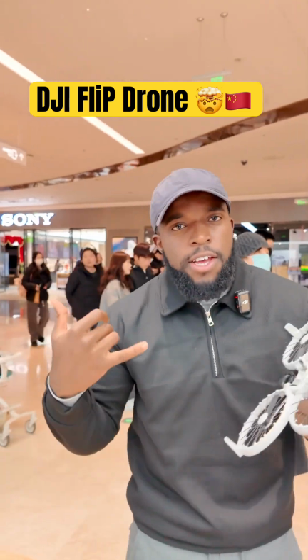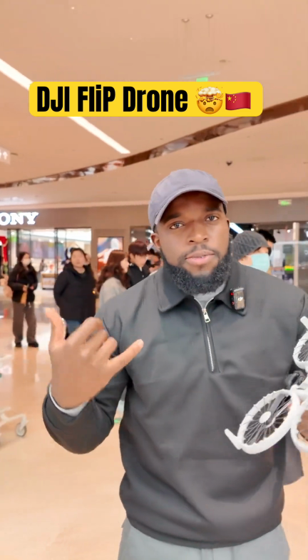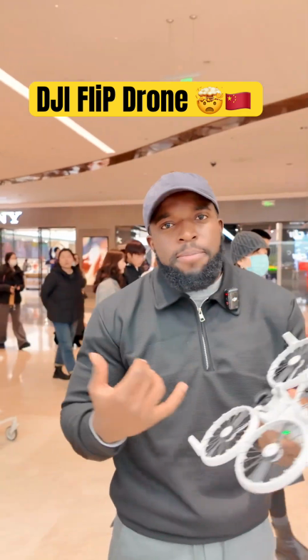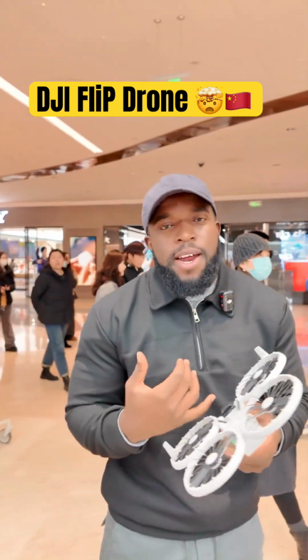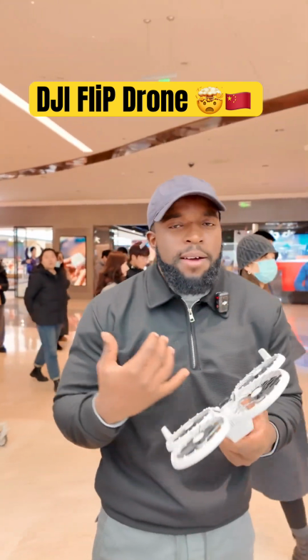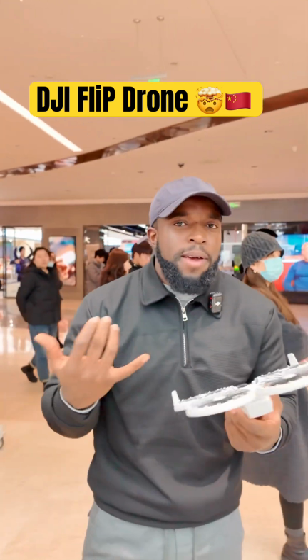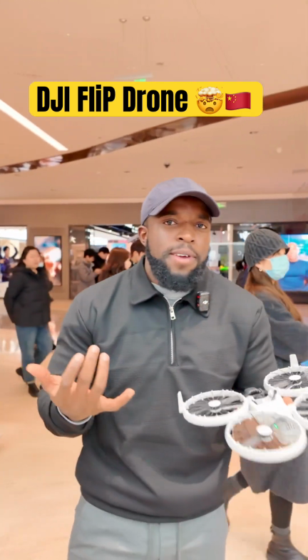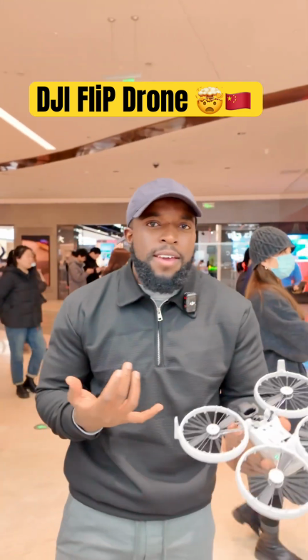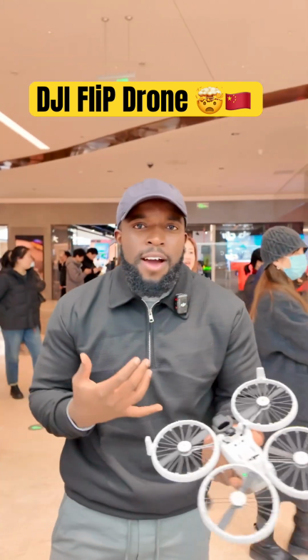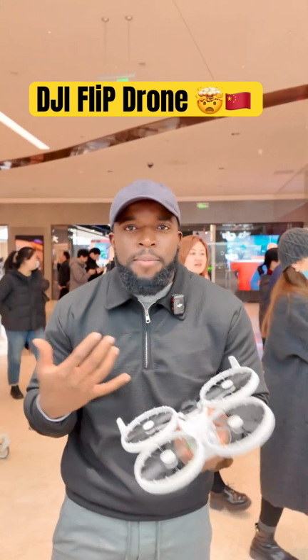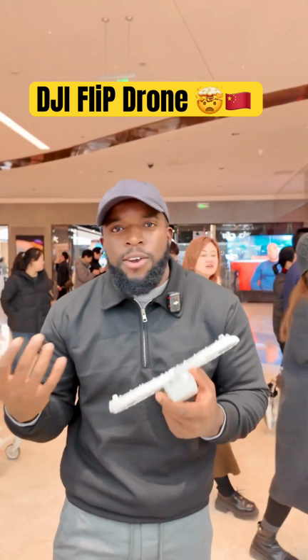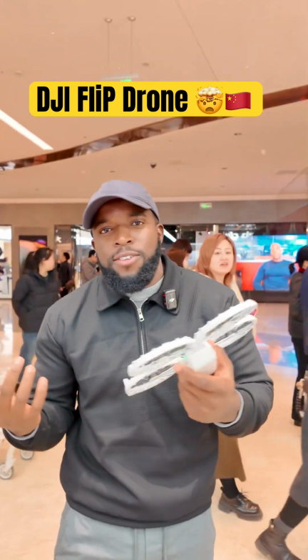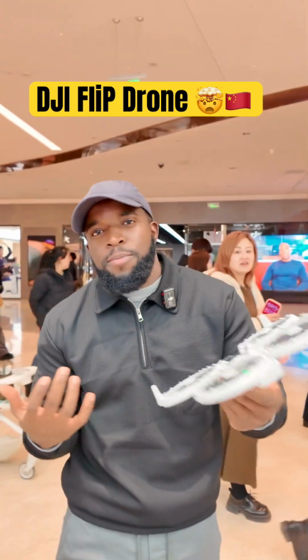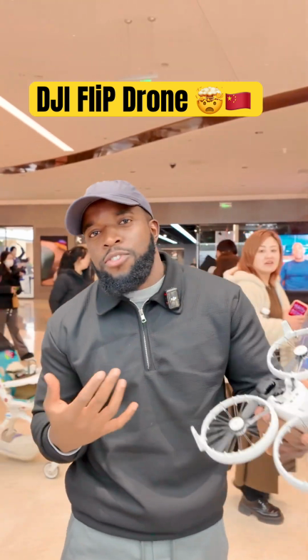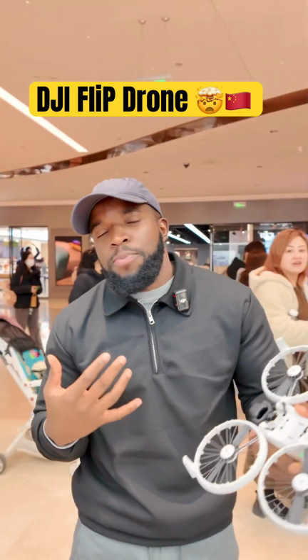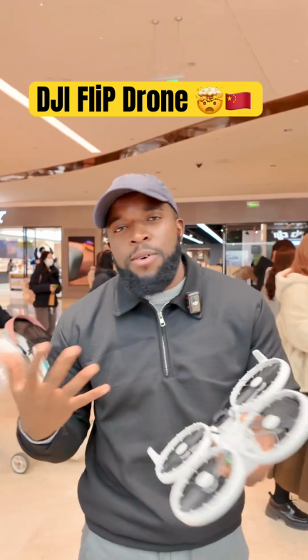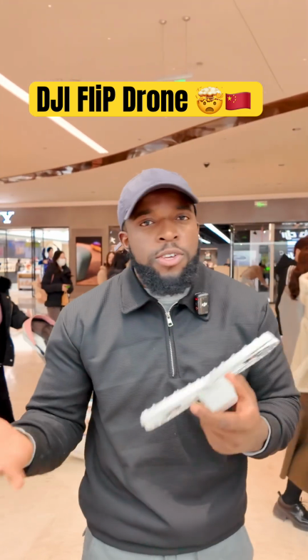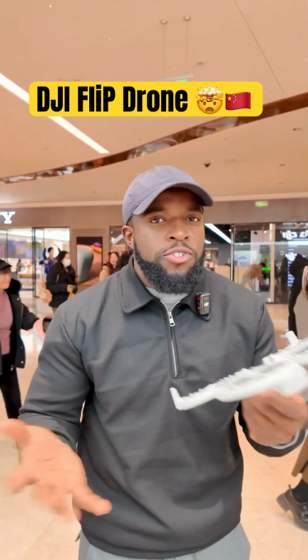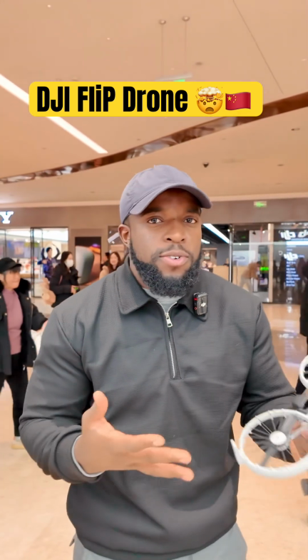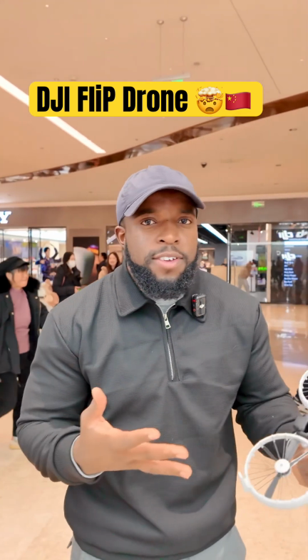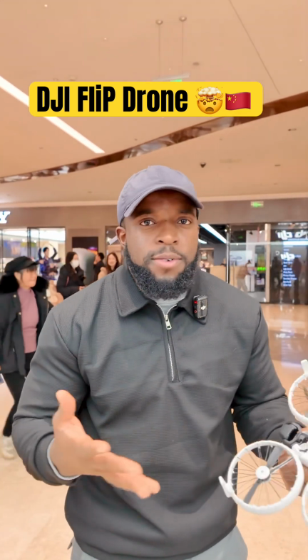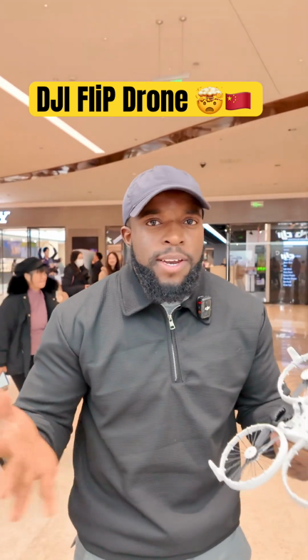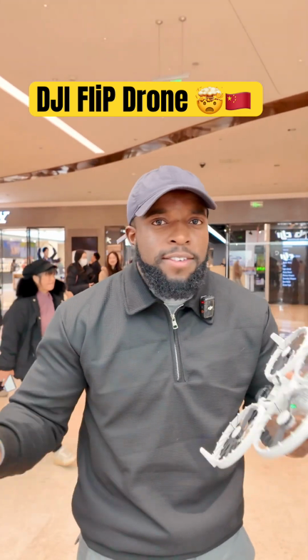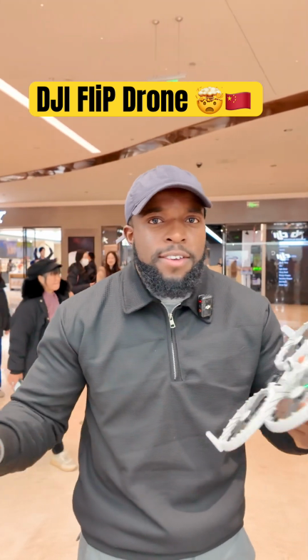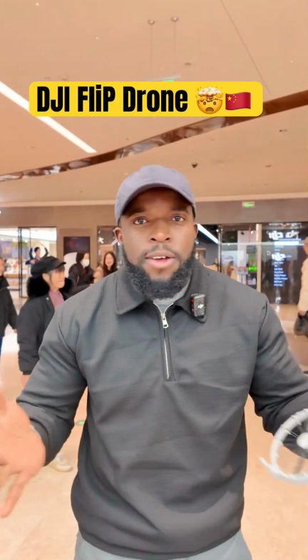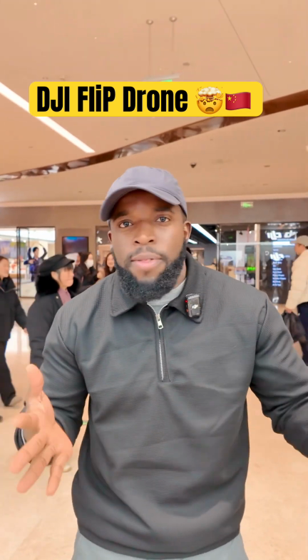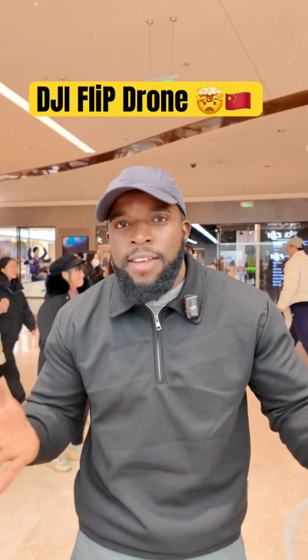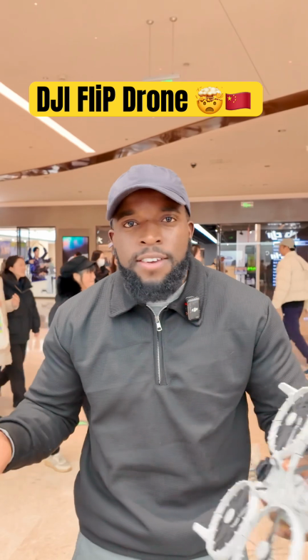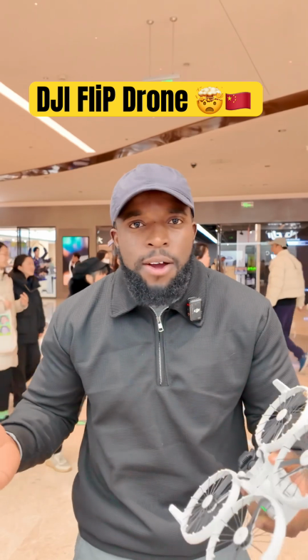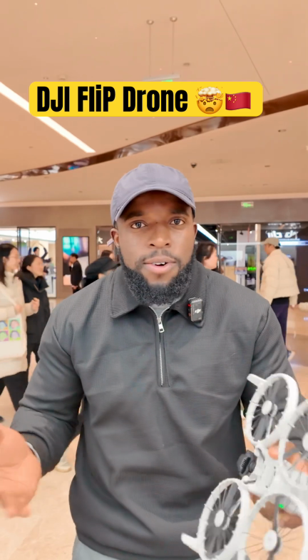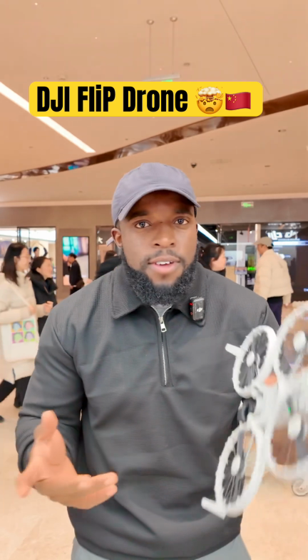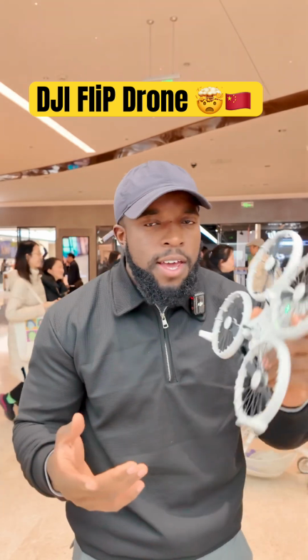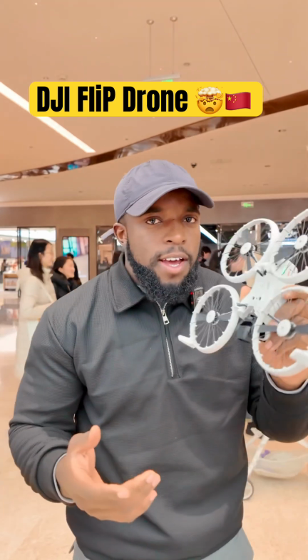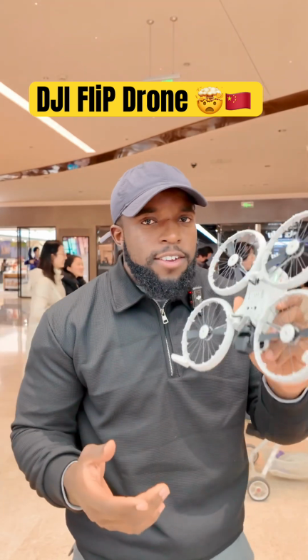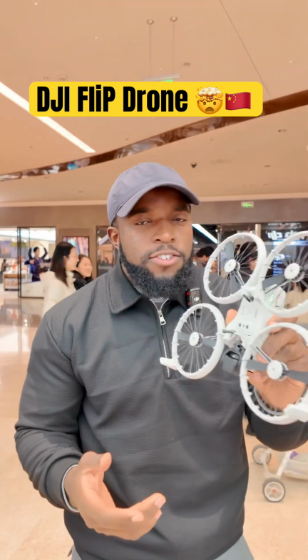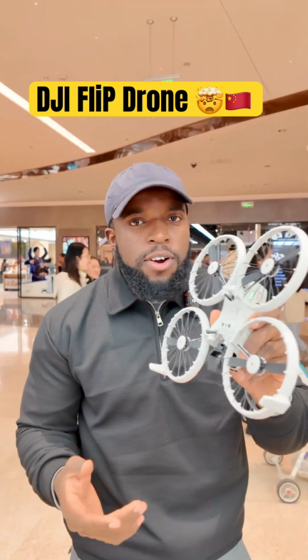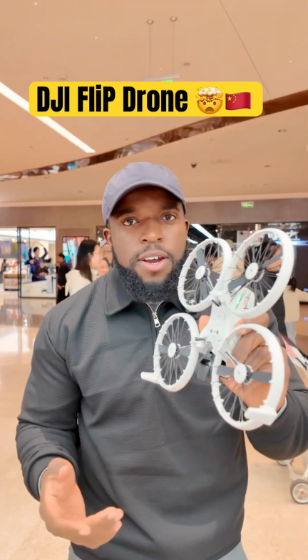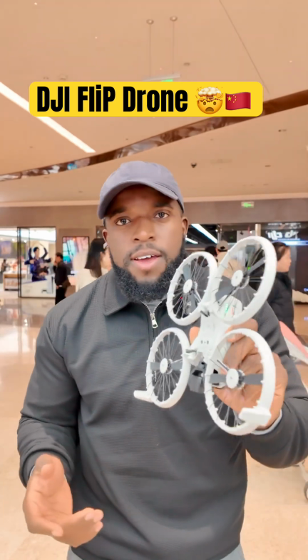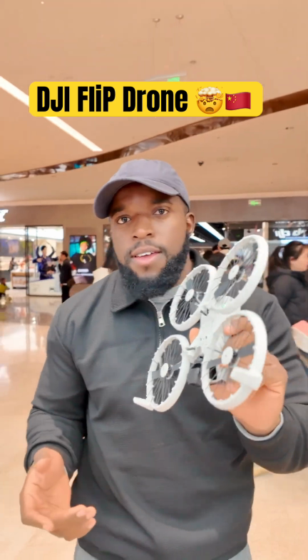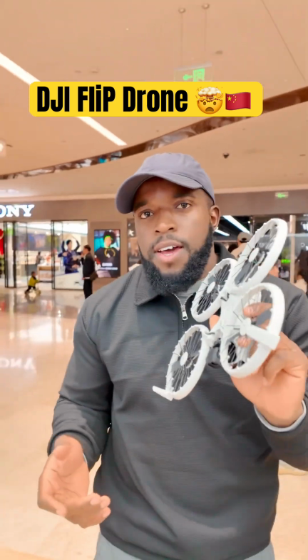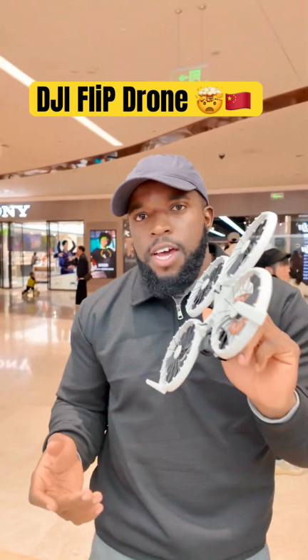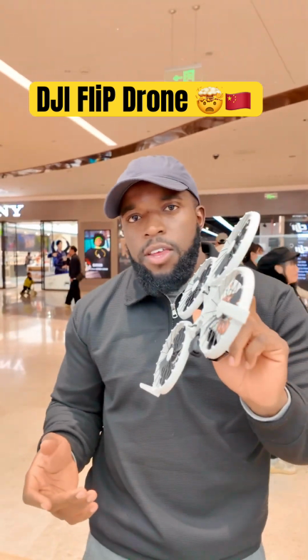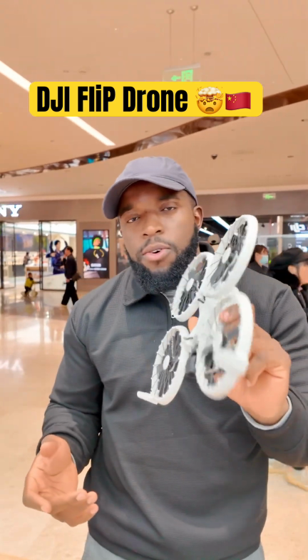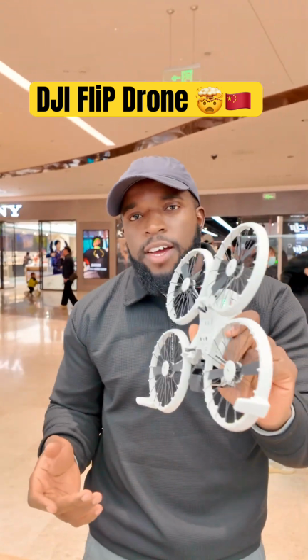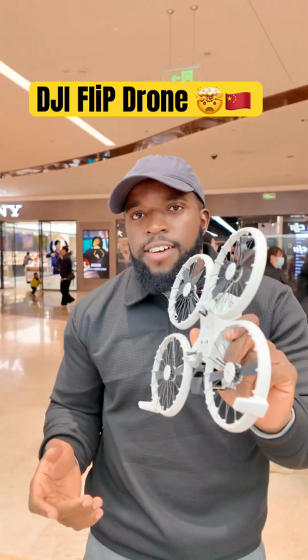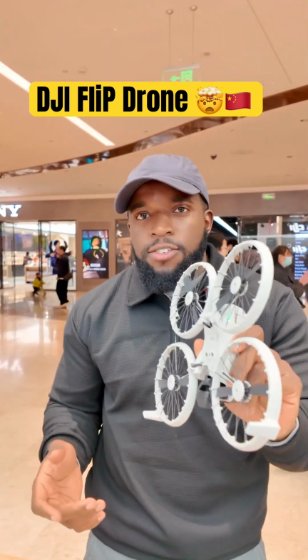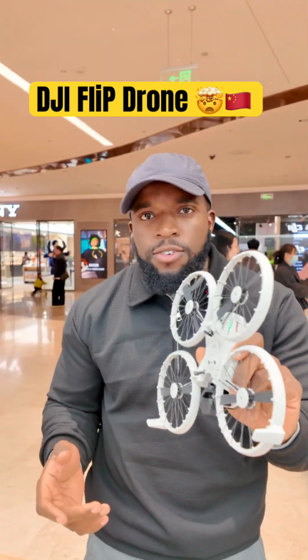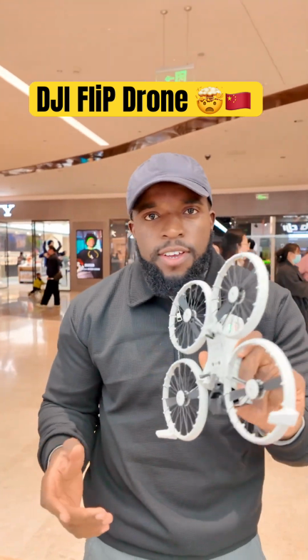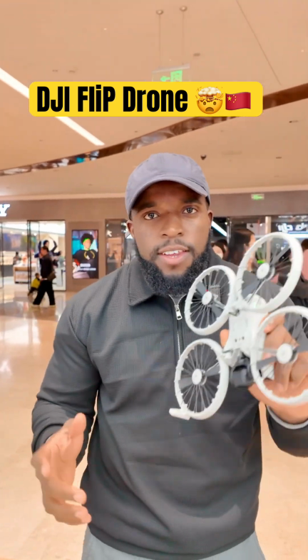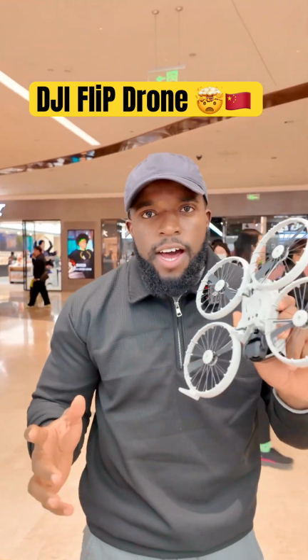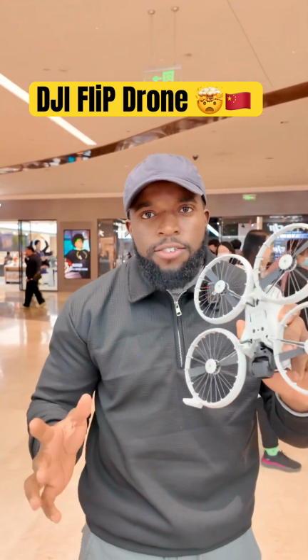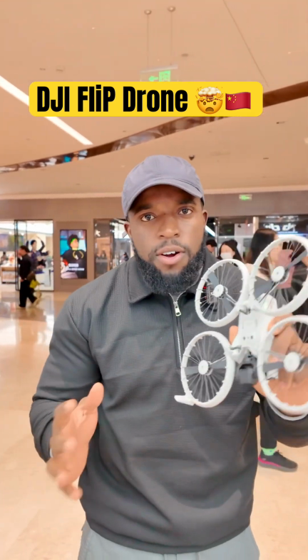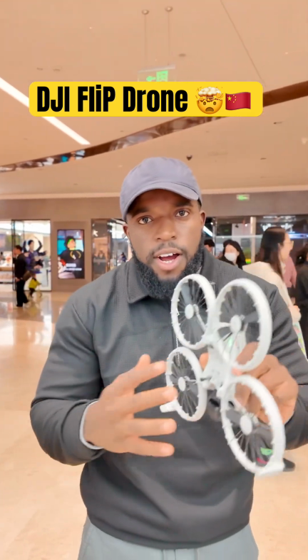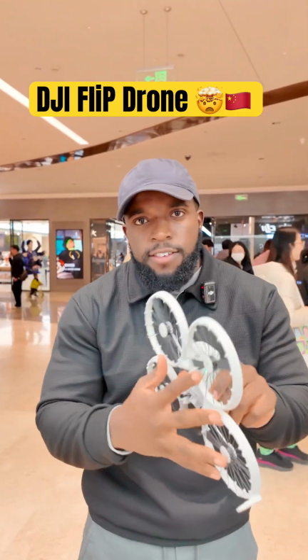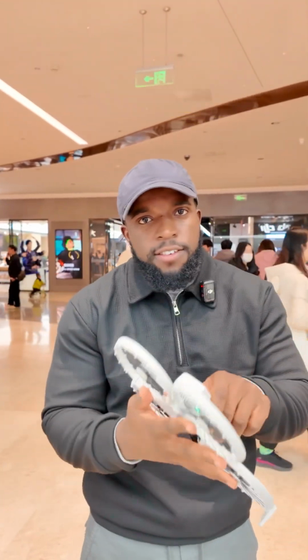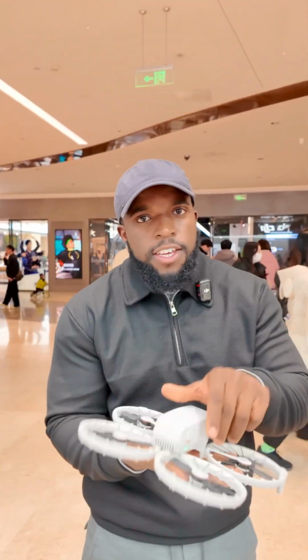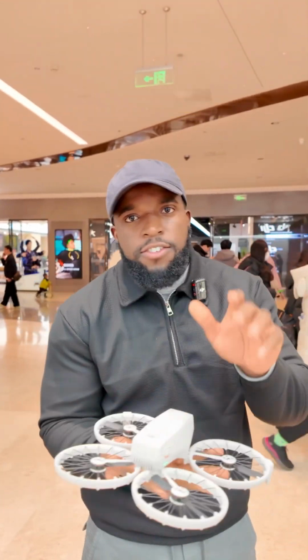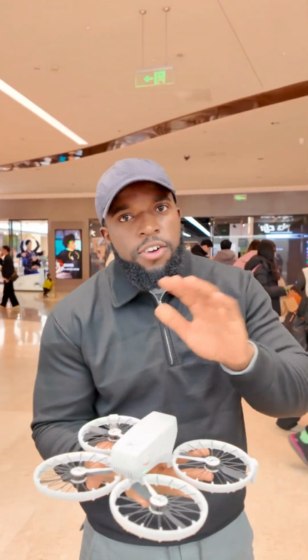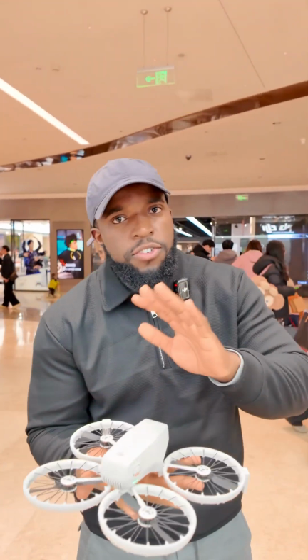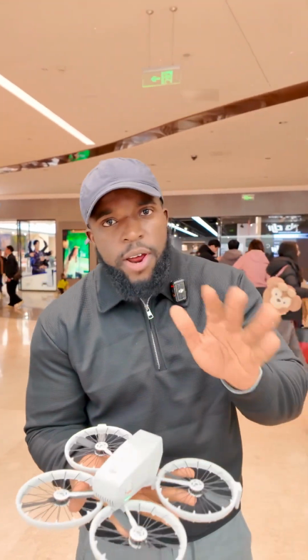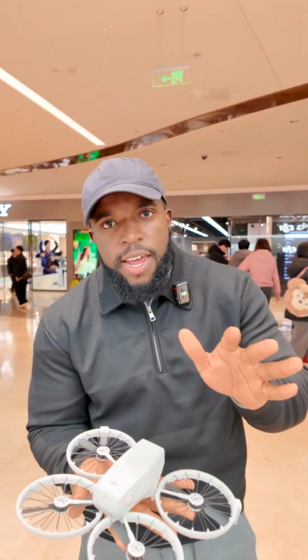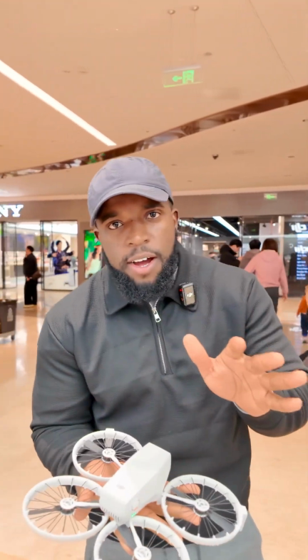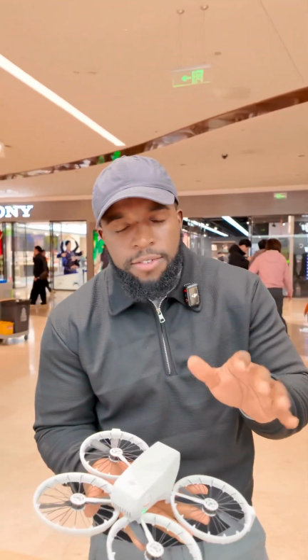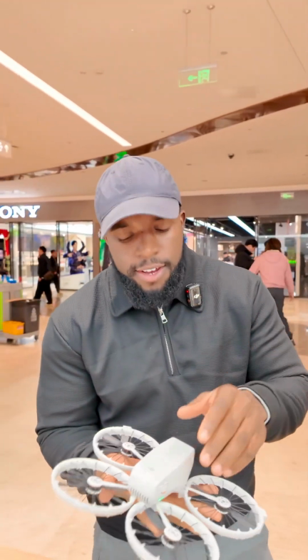Maybe you think because it's so light you may not be able to shoot when the weather is not good. But this drone, you can use it as long as it's not raining outside.